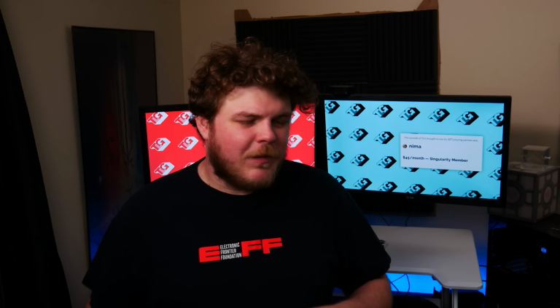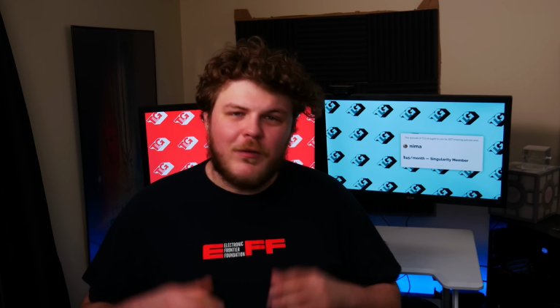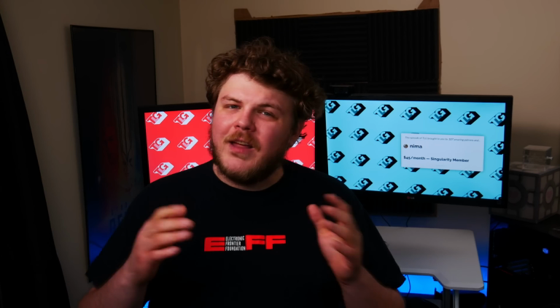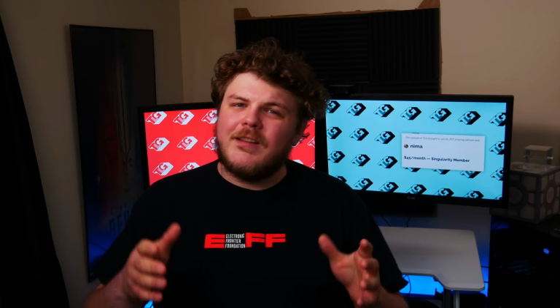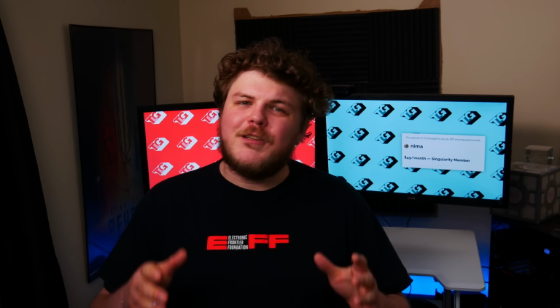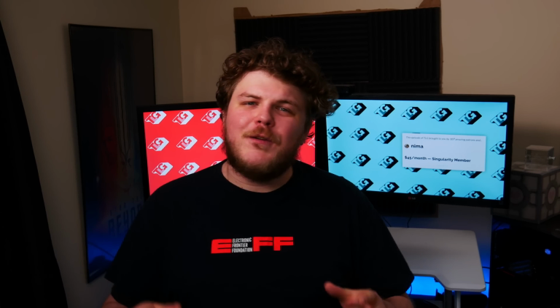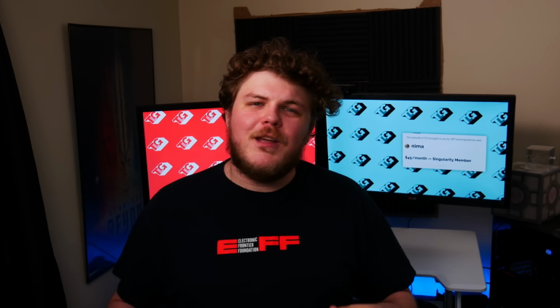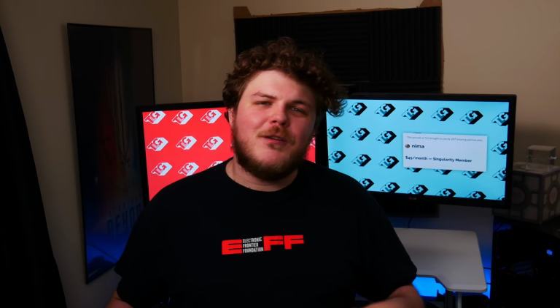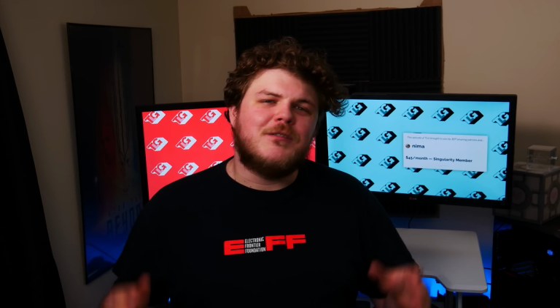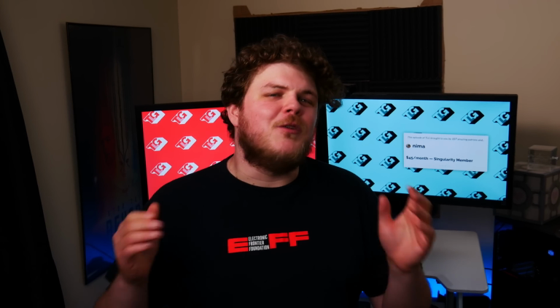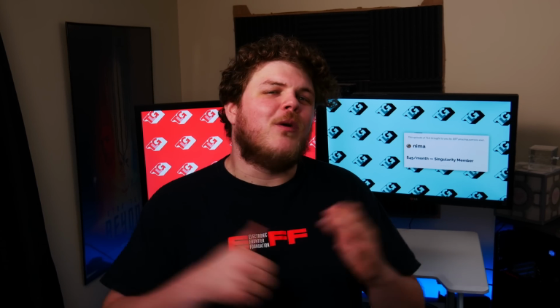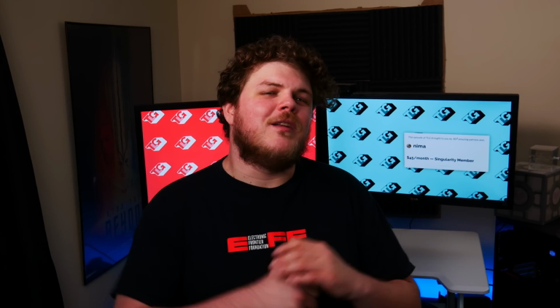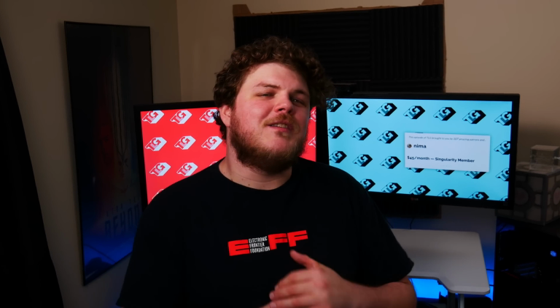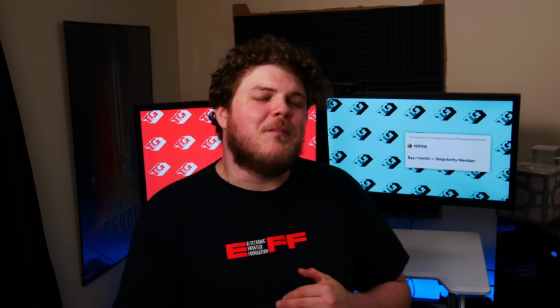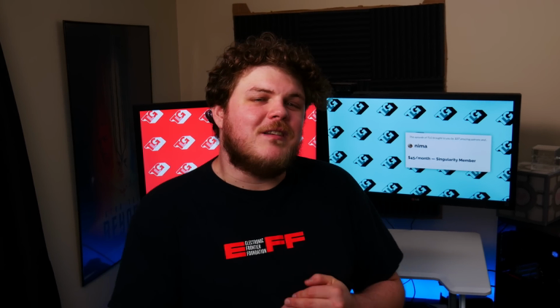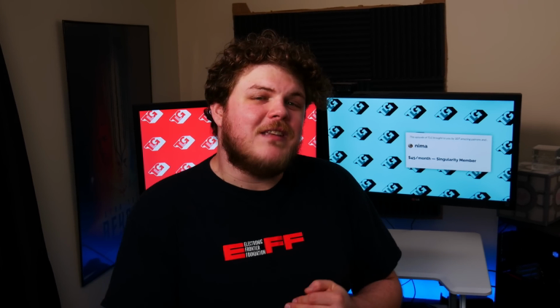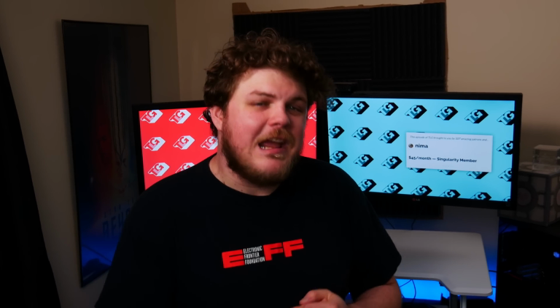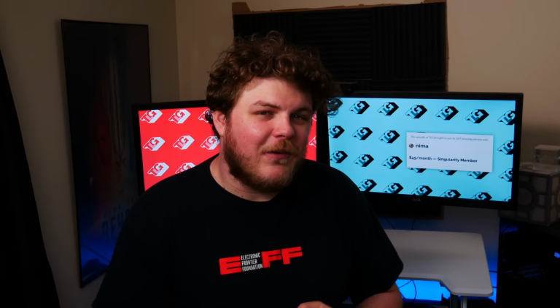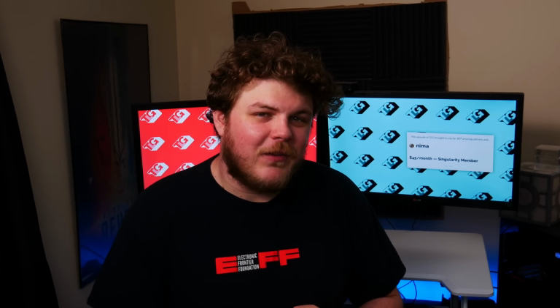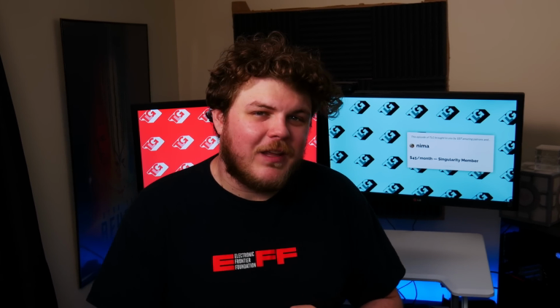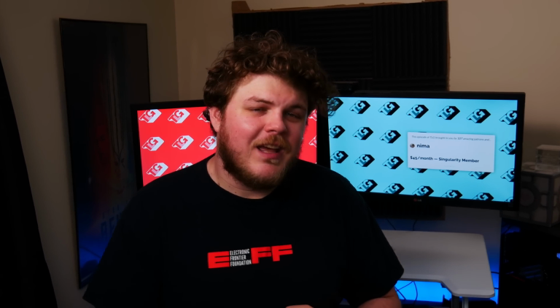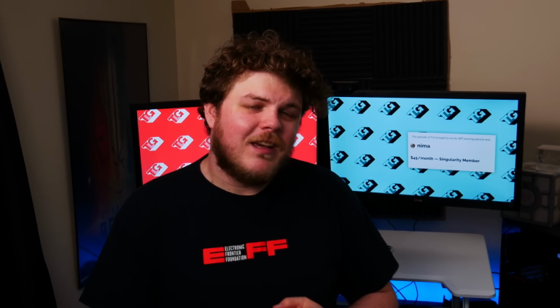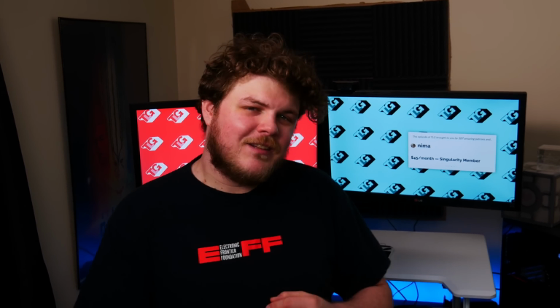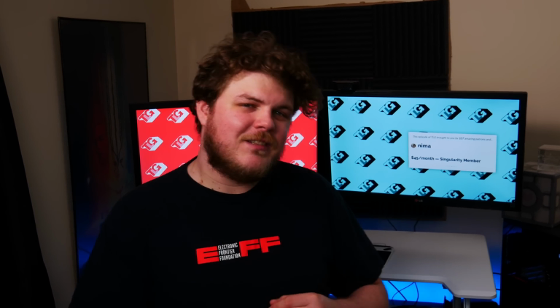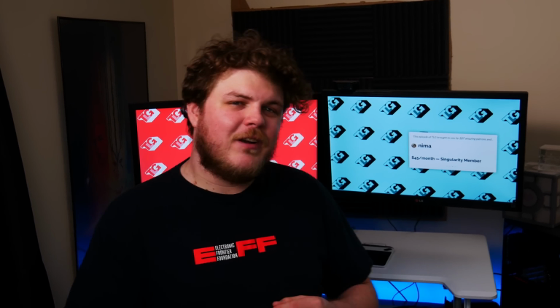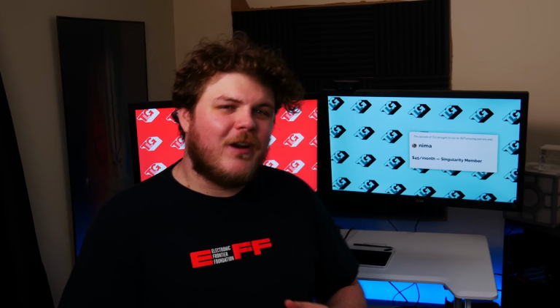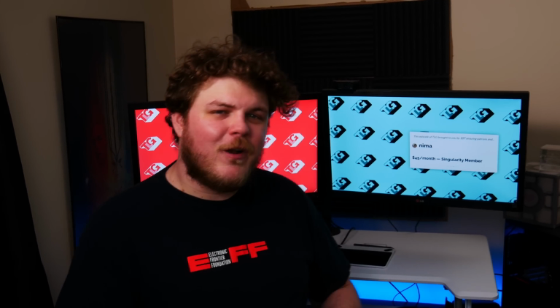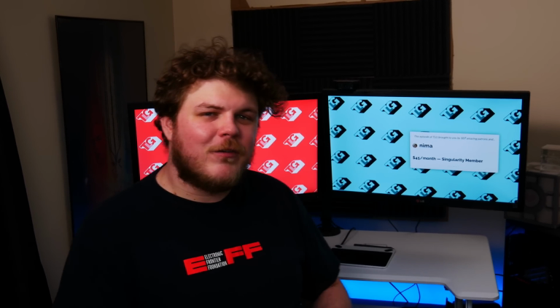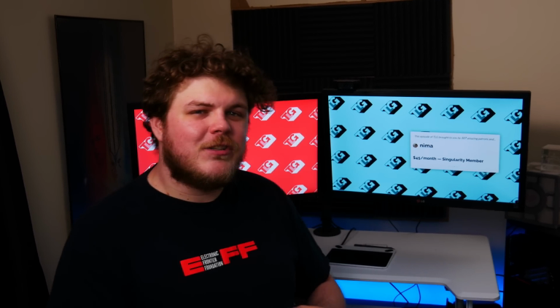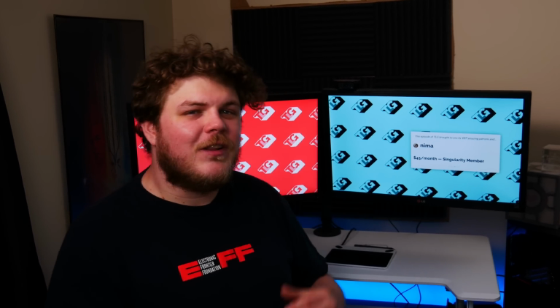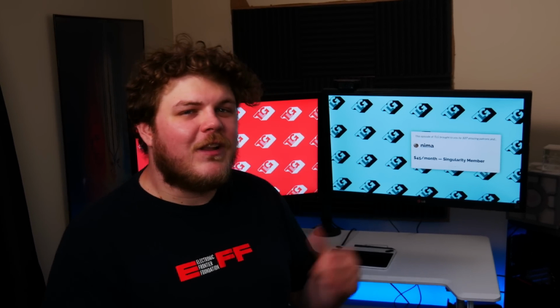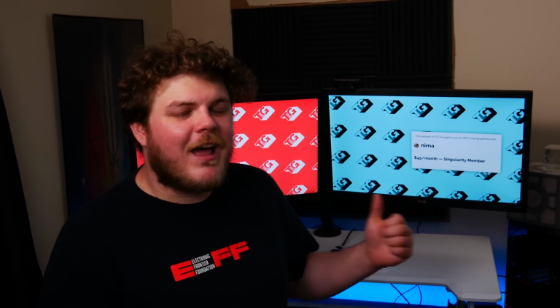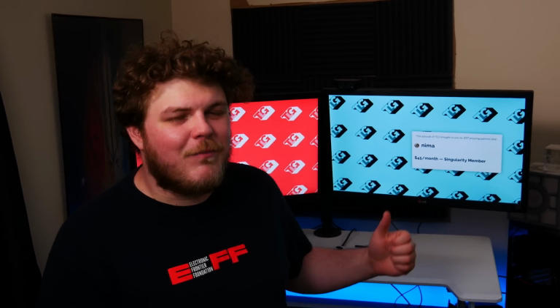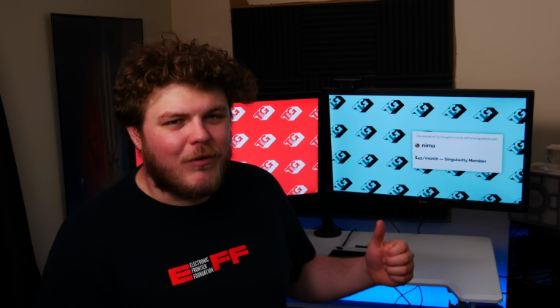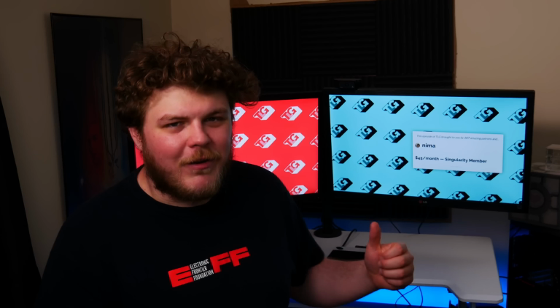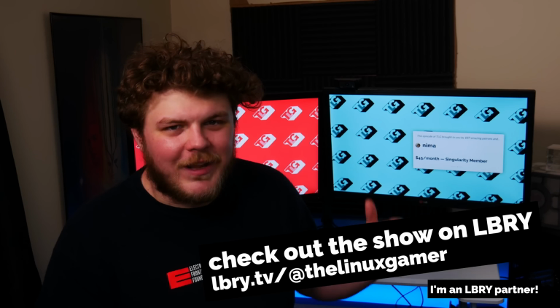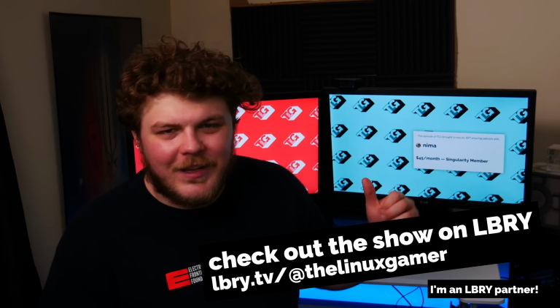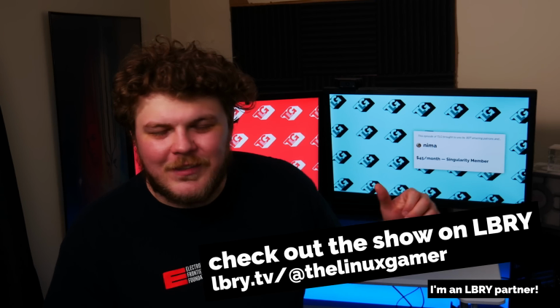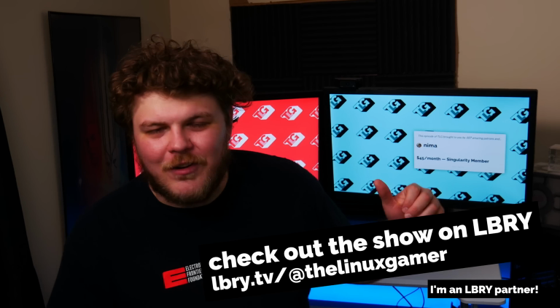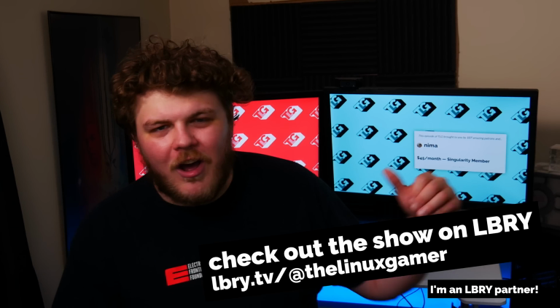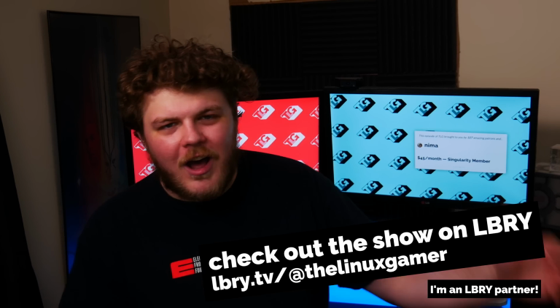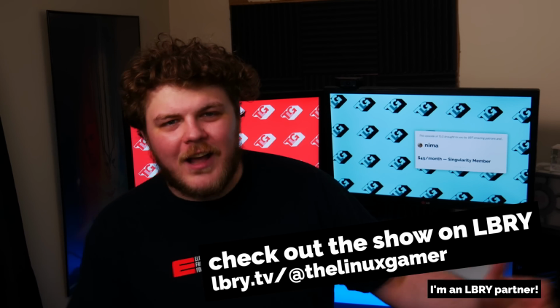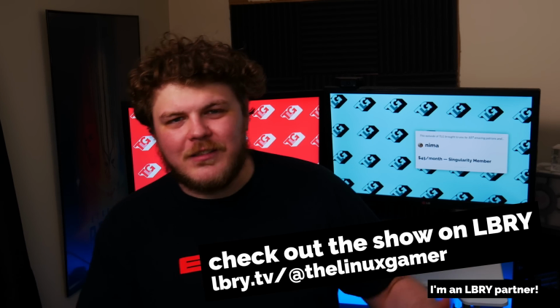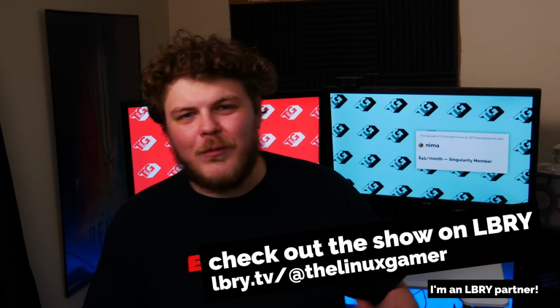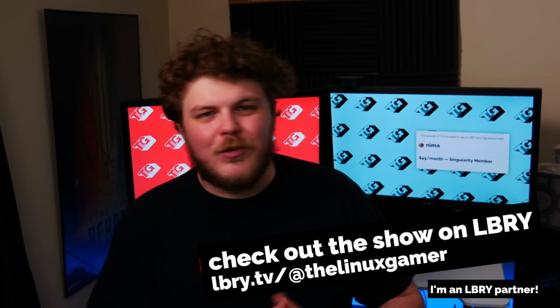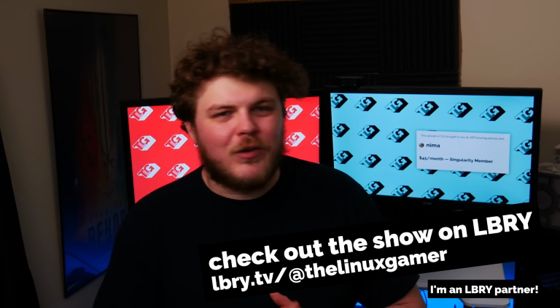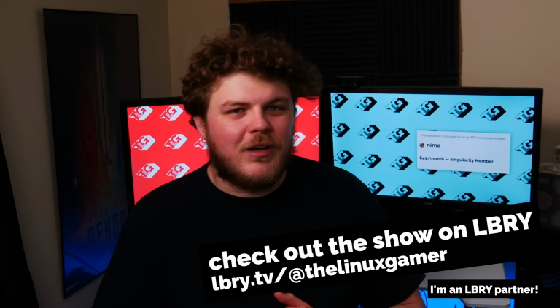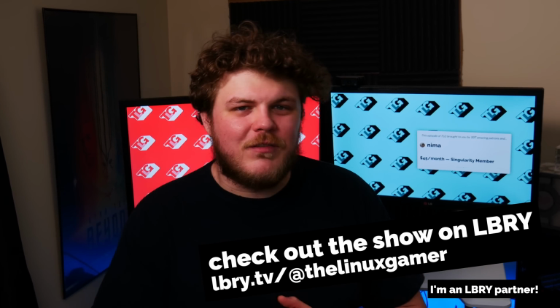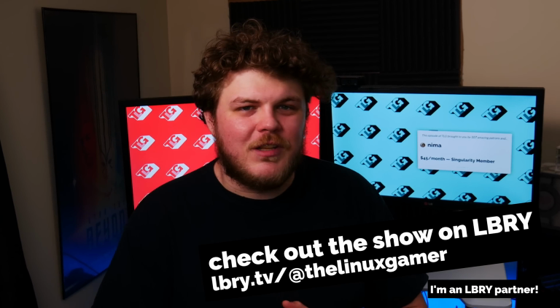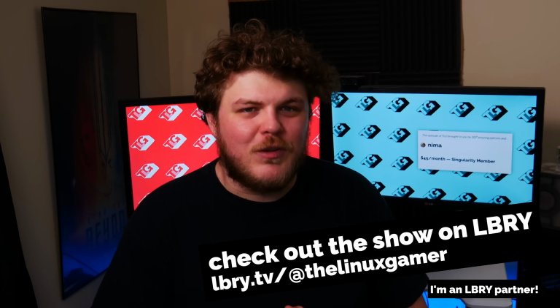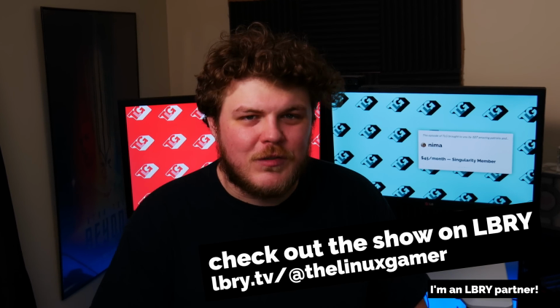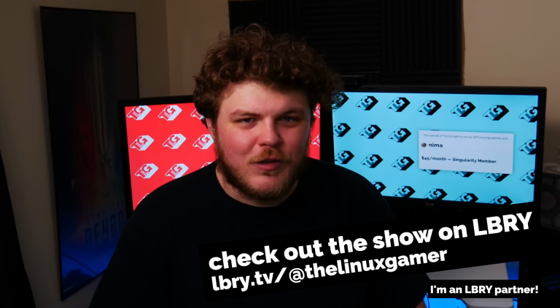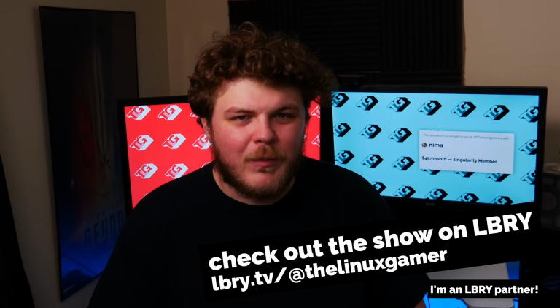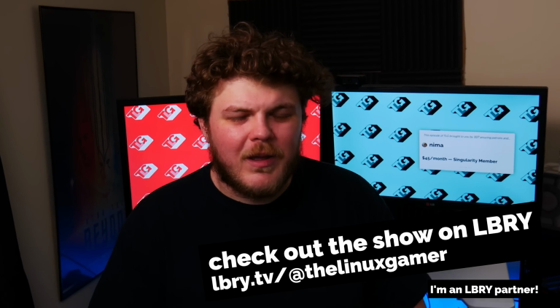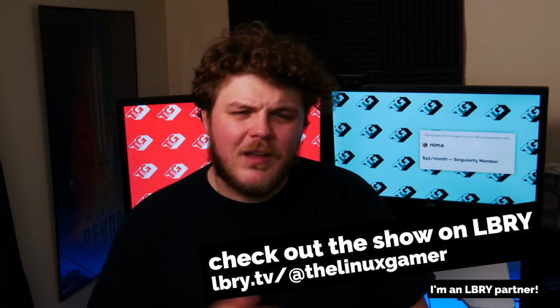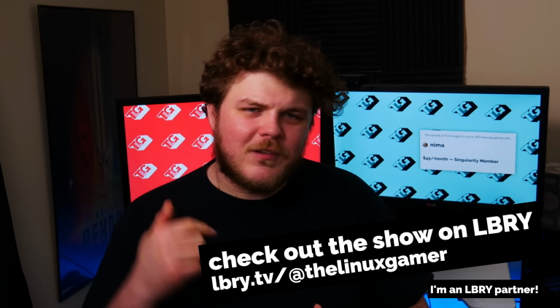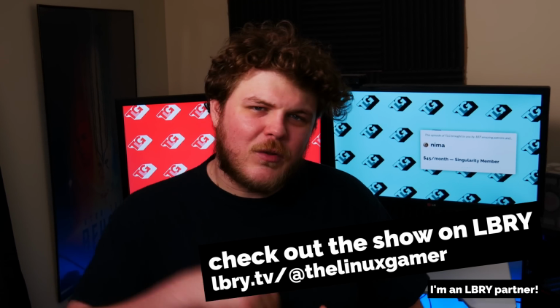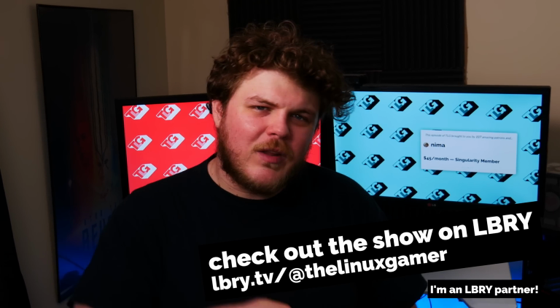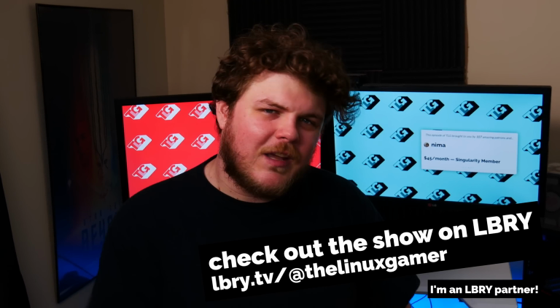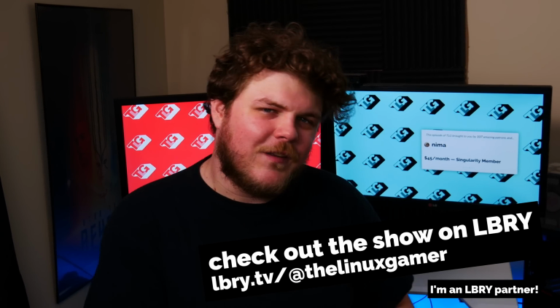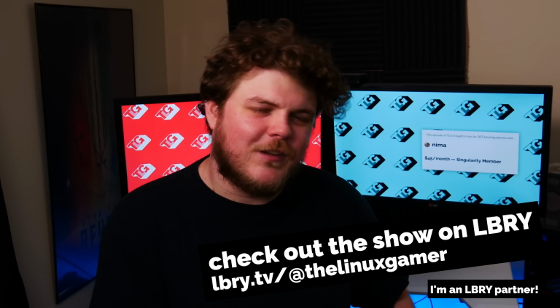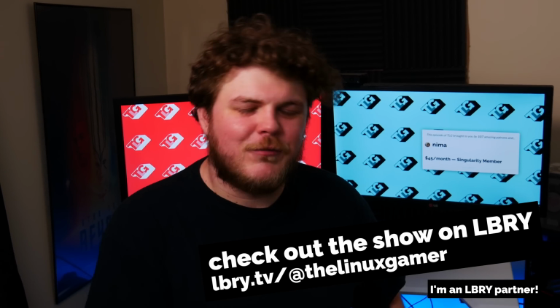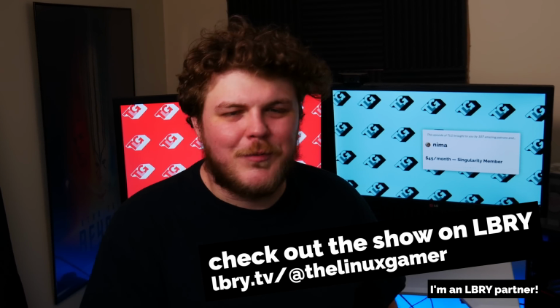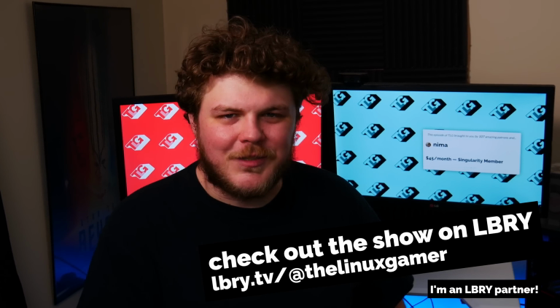If you like these videos and you want to see them a day early, consider heading over to the library. It's an awesome alternative to YouTube. There's a link in the description.